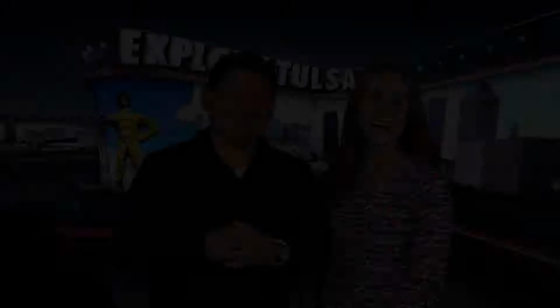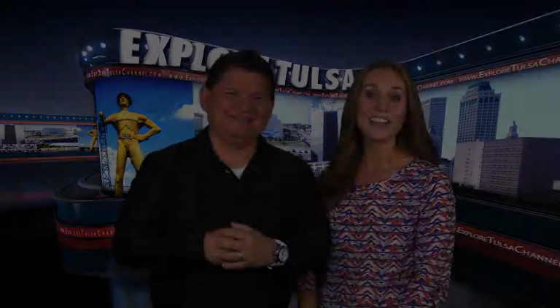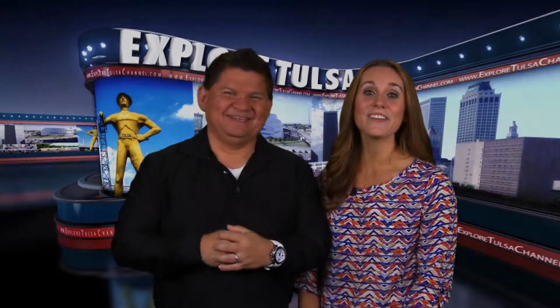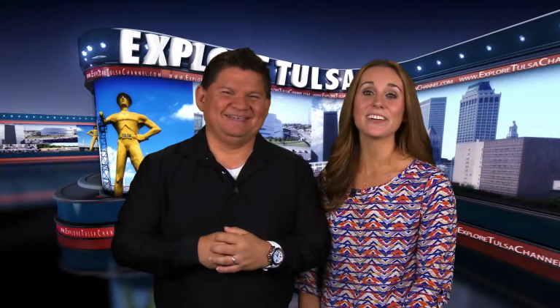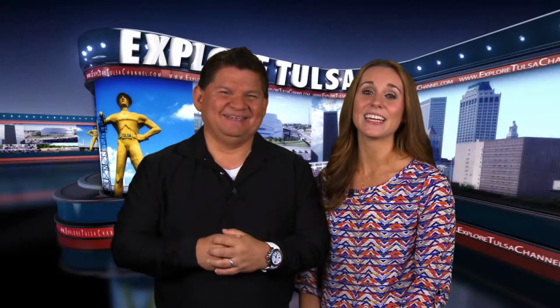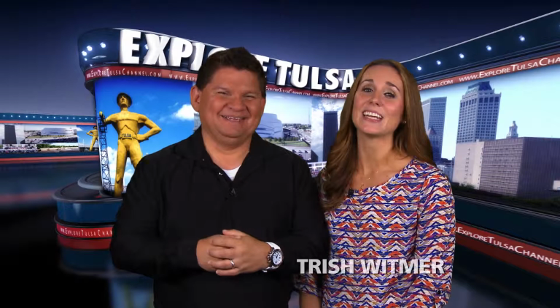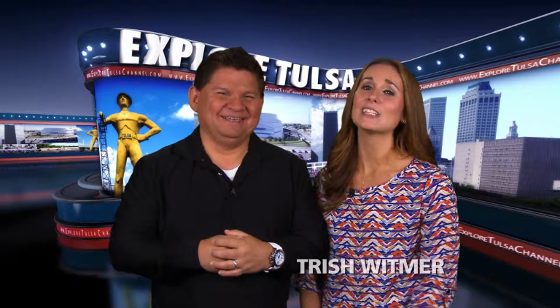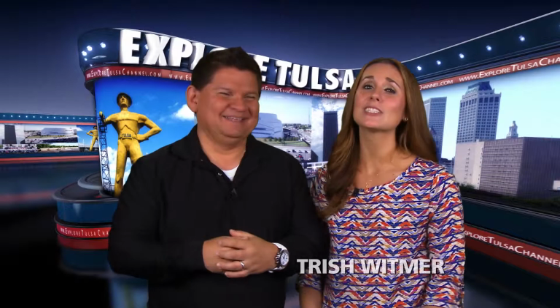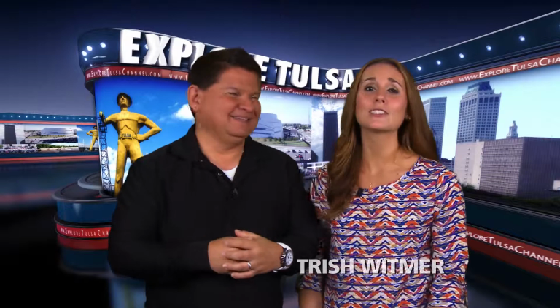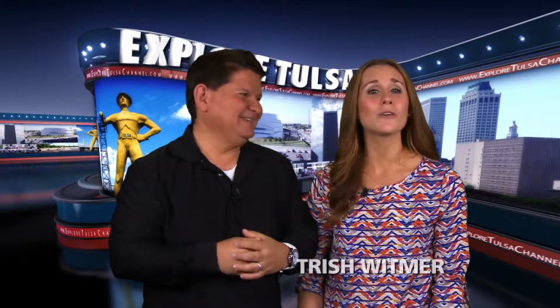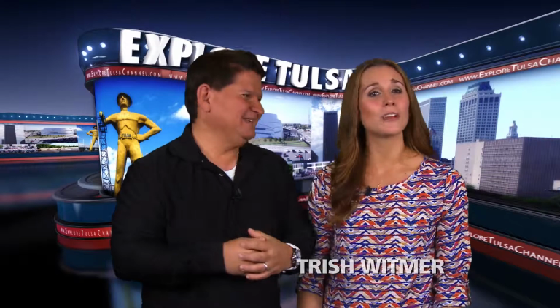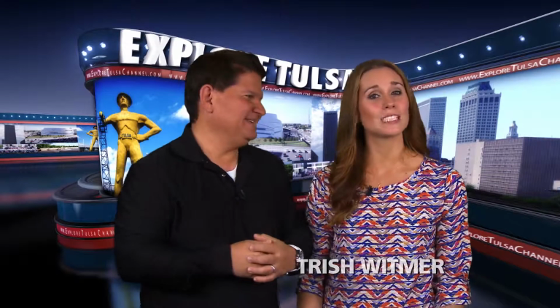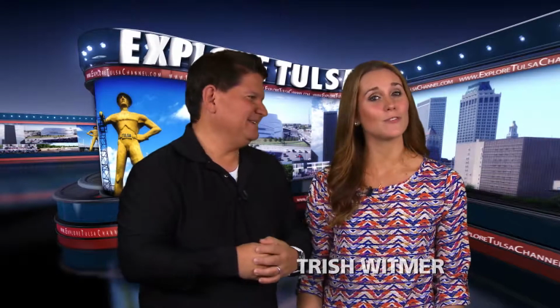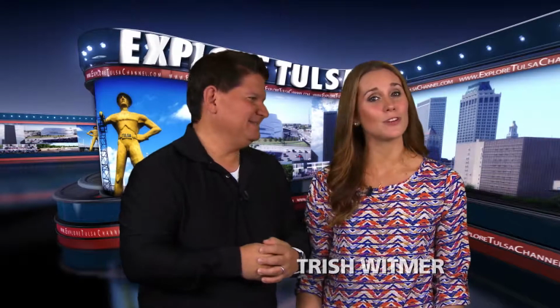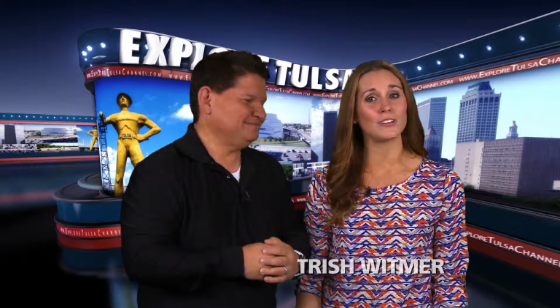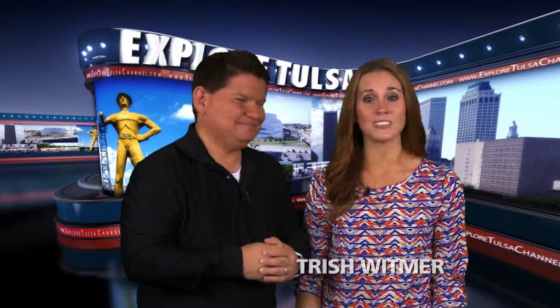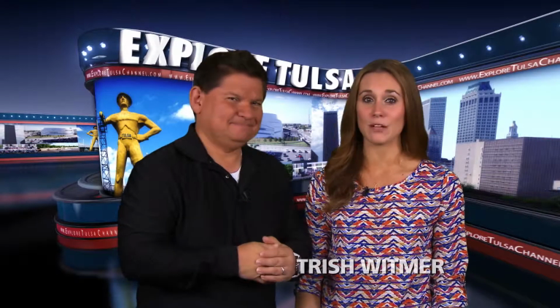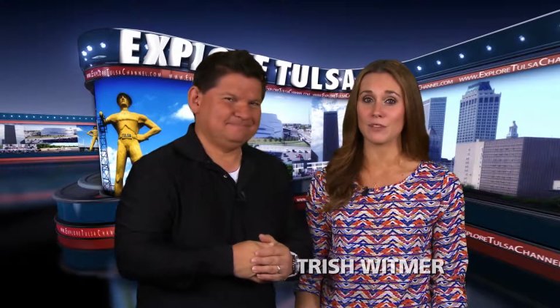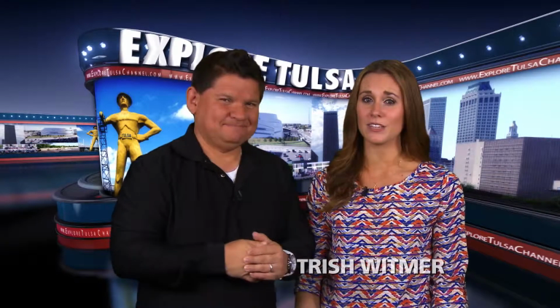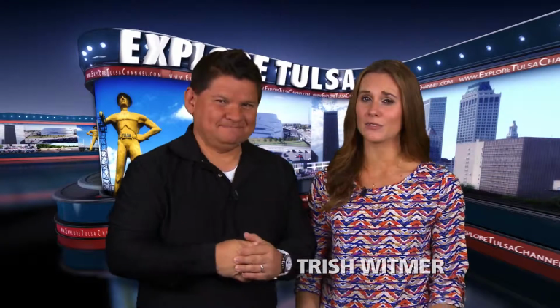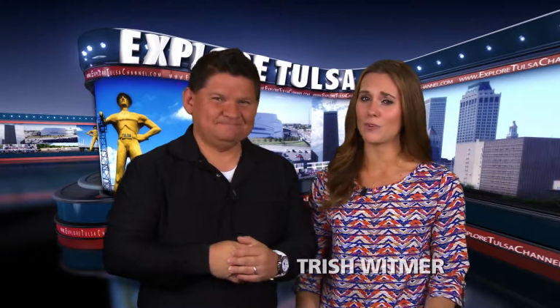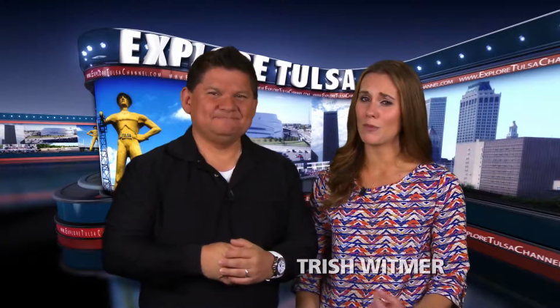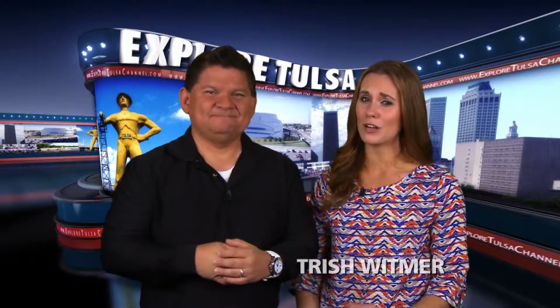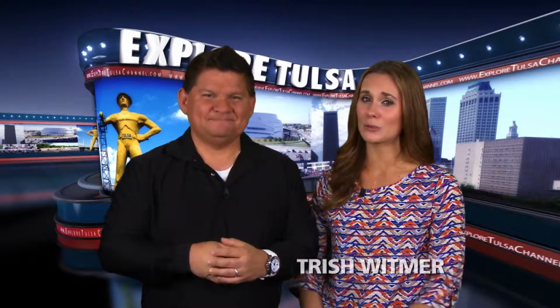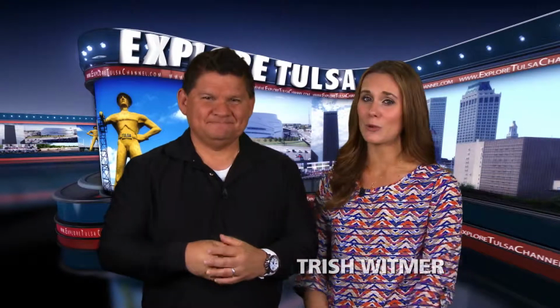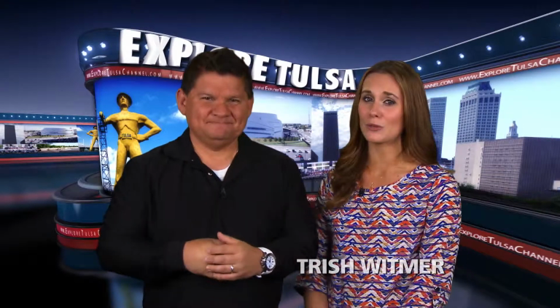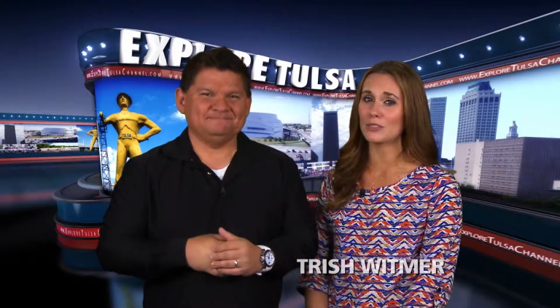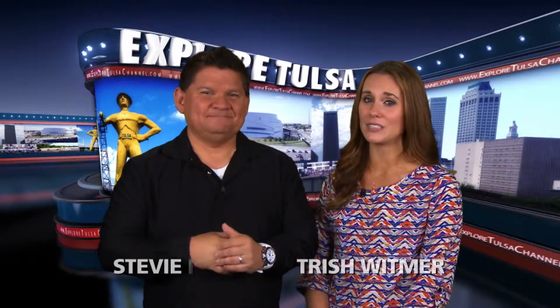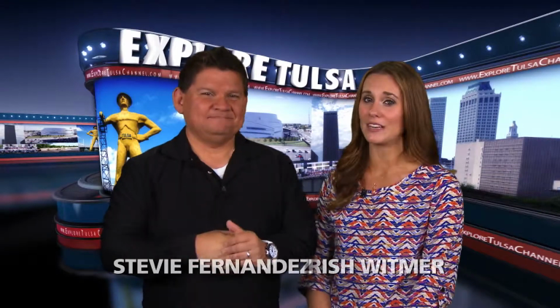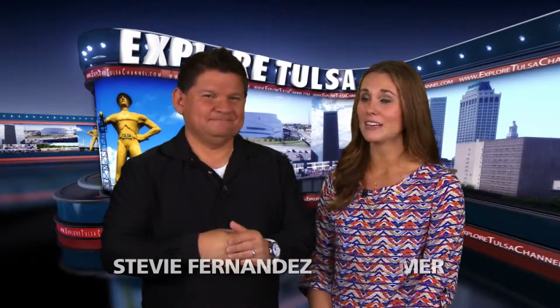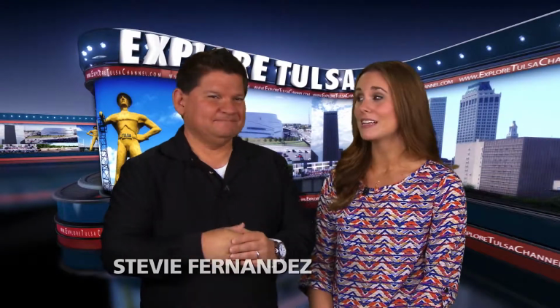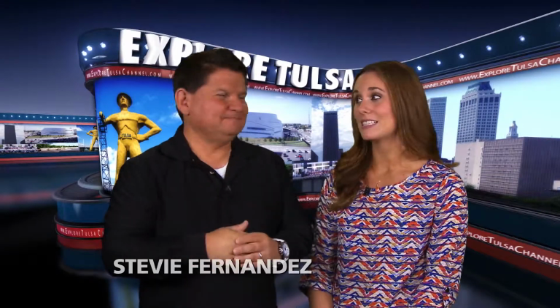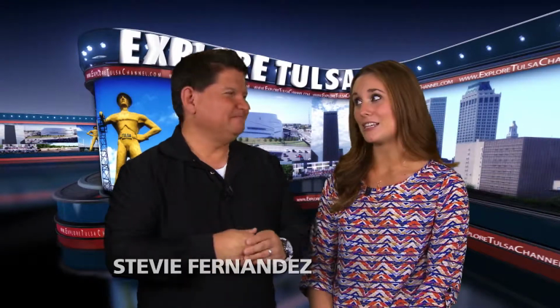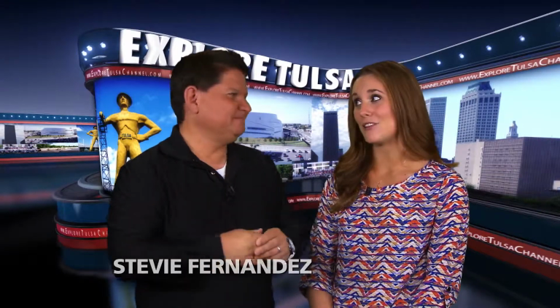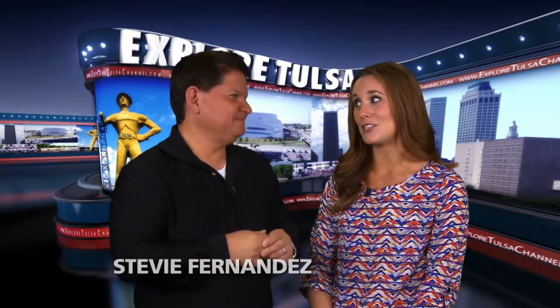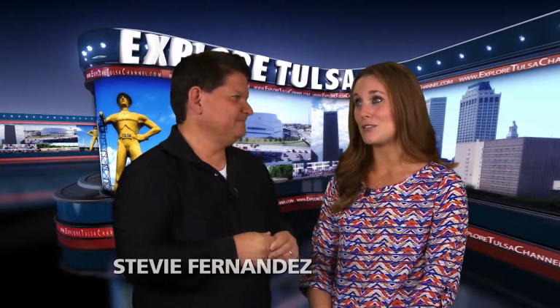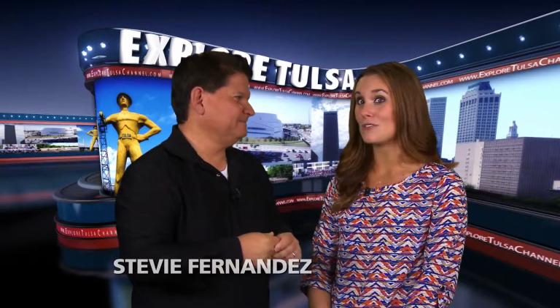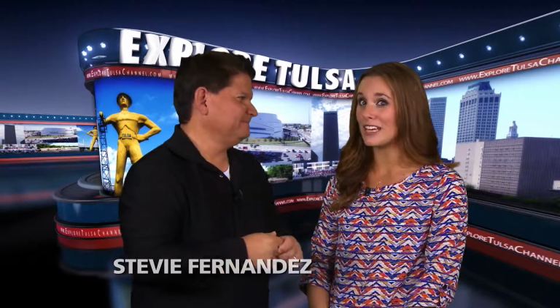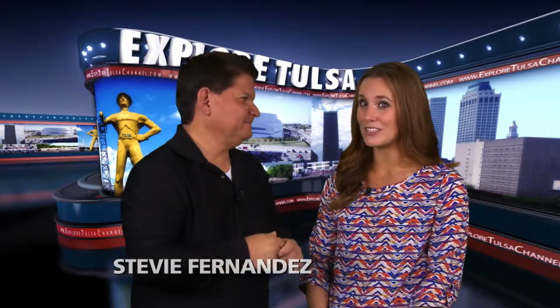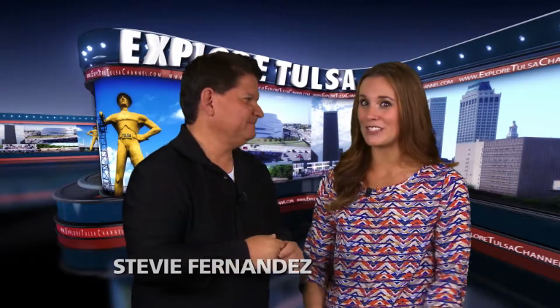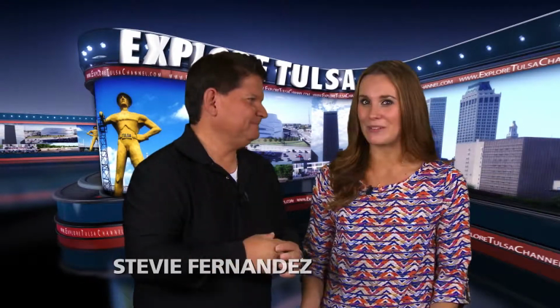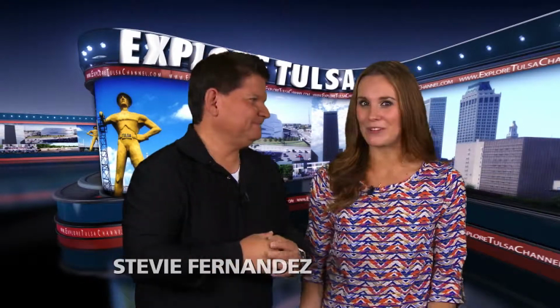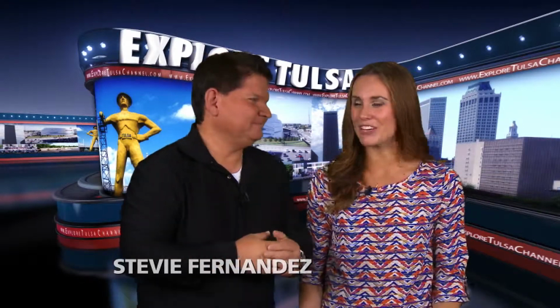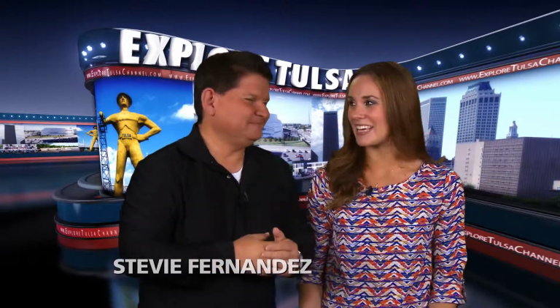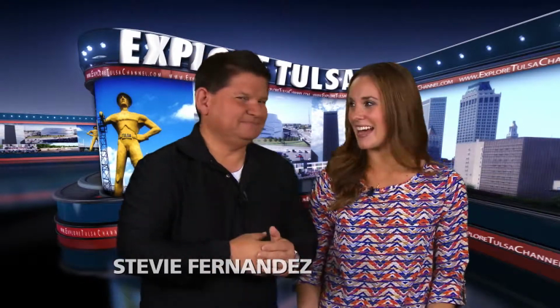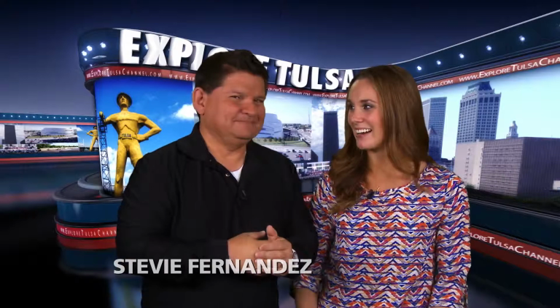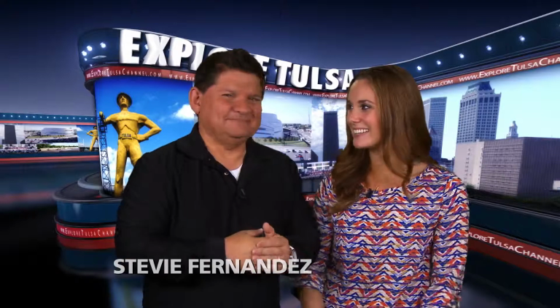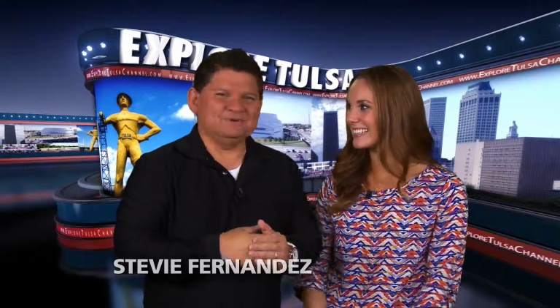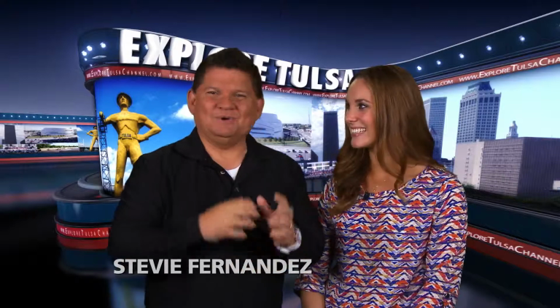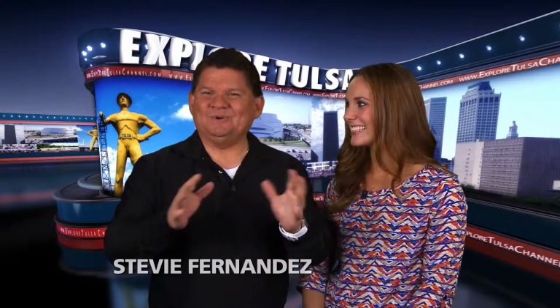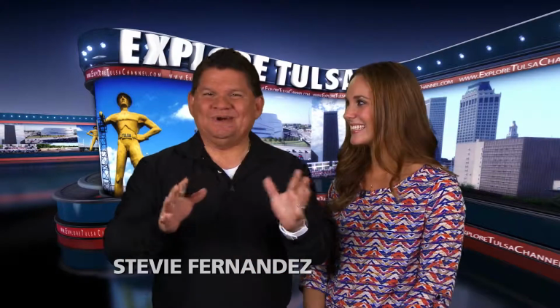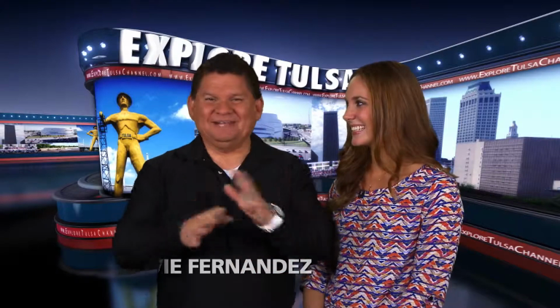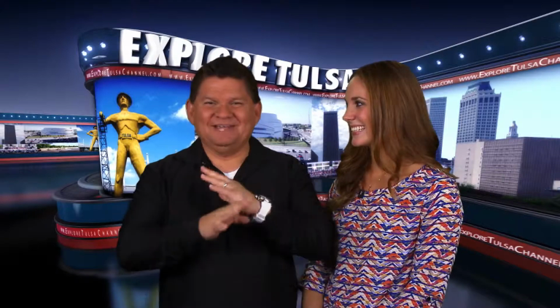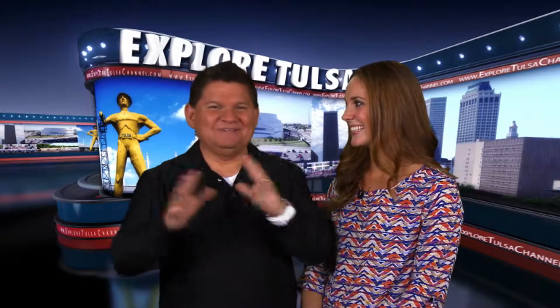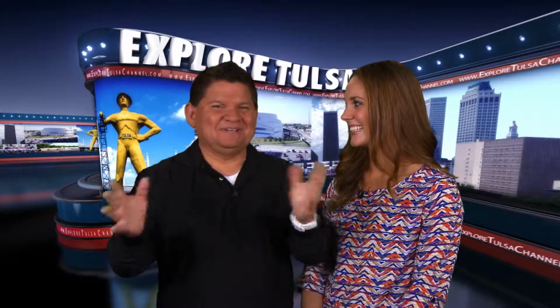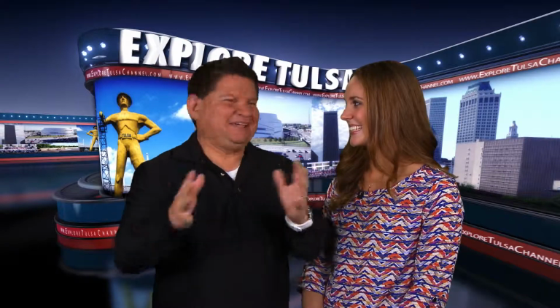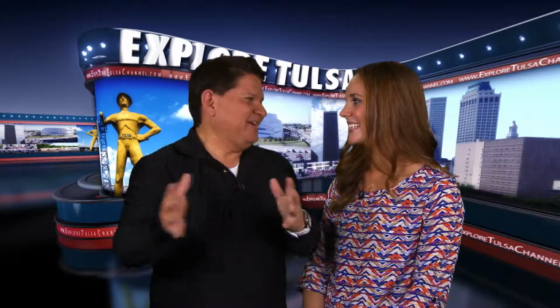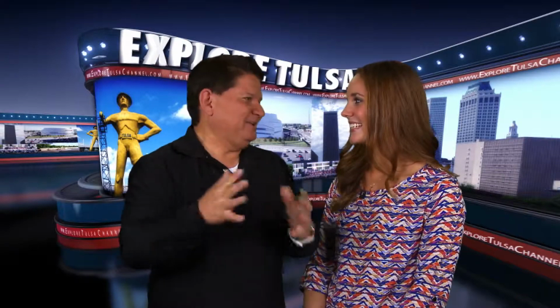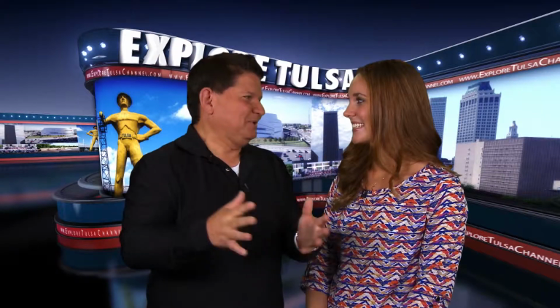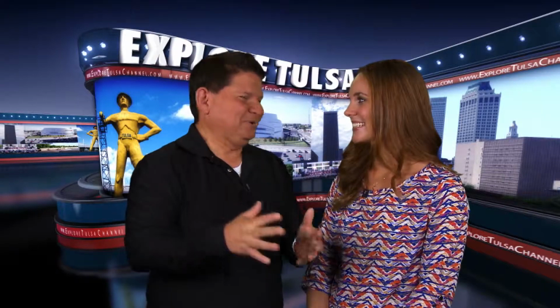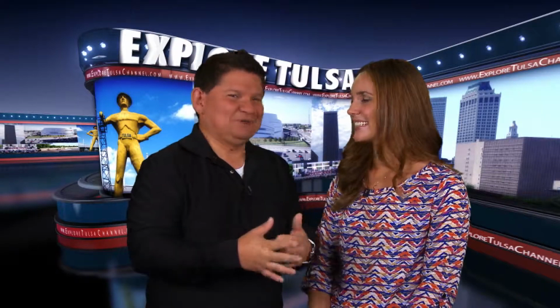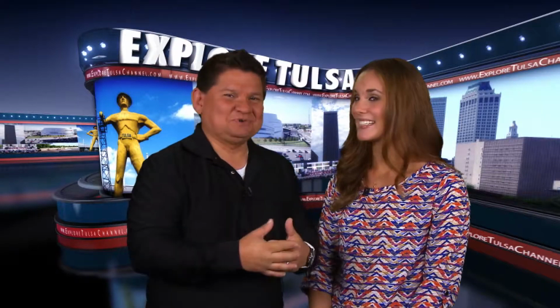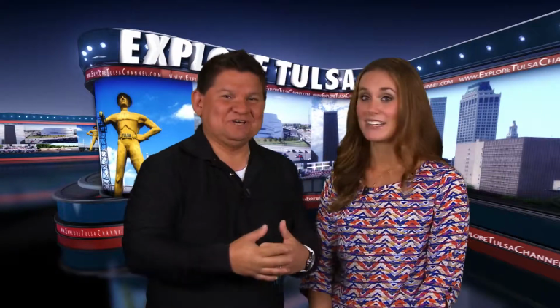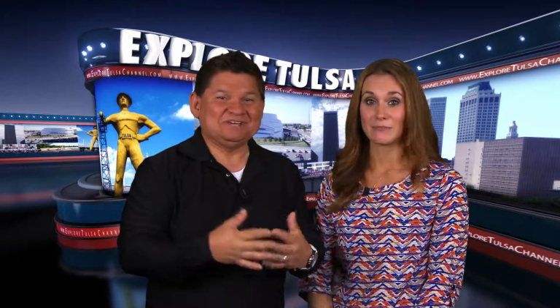Hello again. It's so nice of you to have stayed with us for more Explore Tulsa. Stevie, do you like doing some cooking out? Oh, I love to cook out on the grill, Trish.